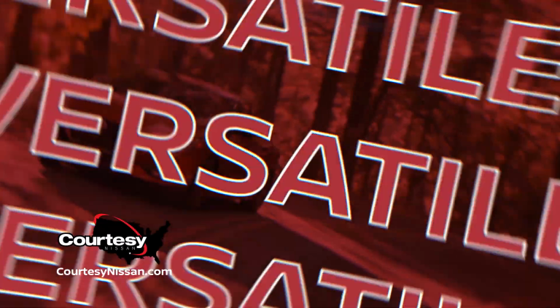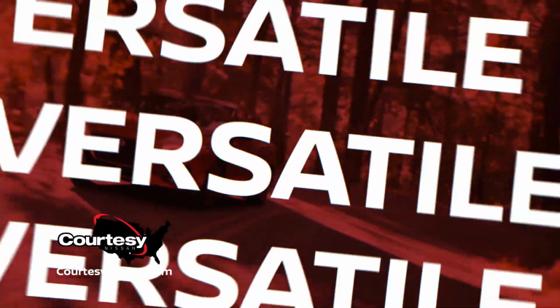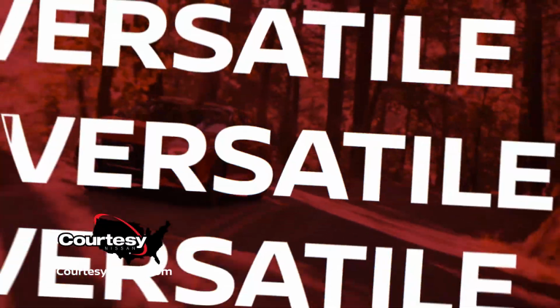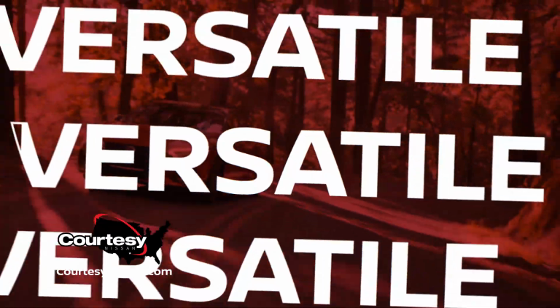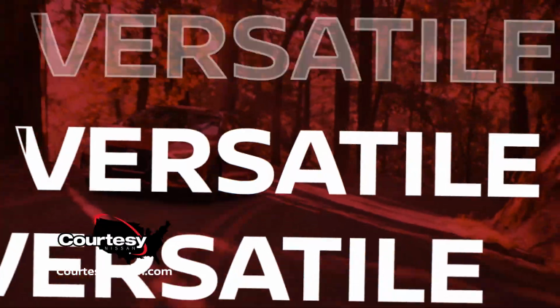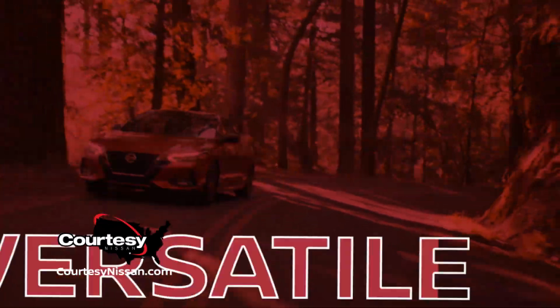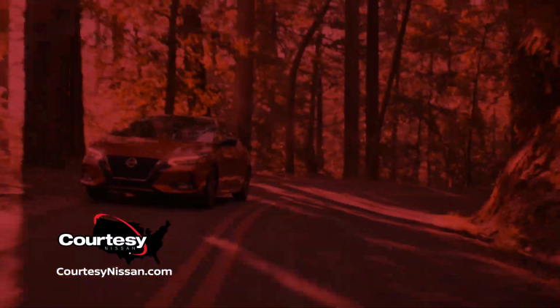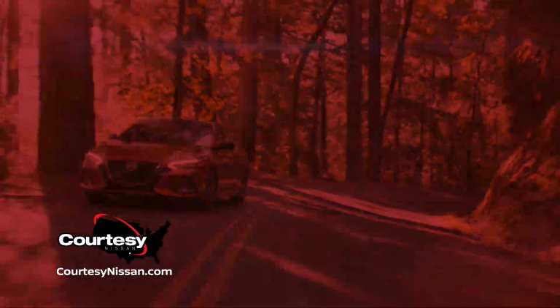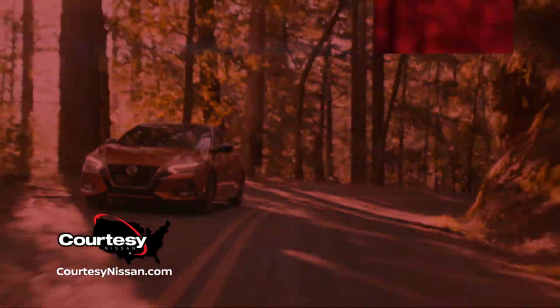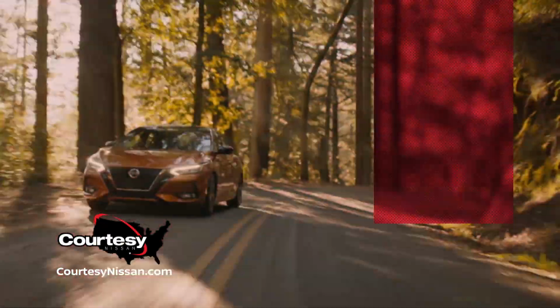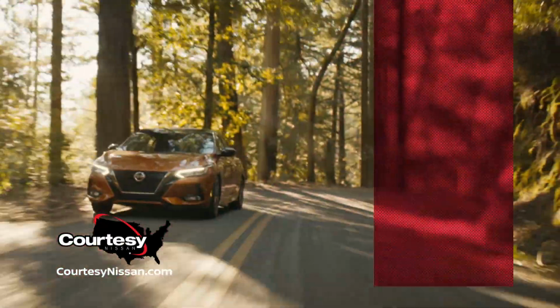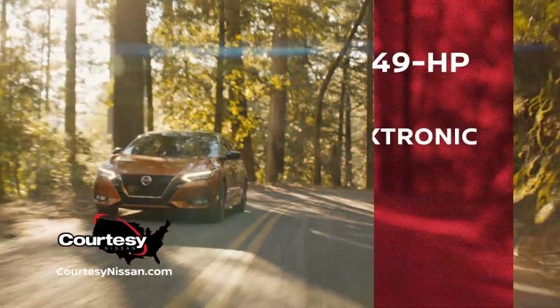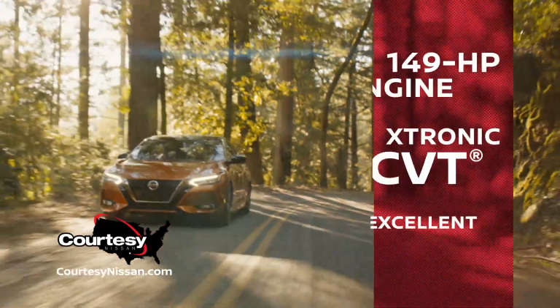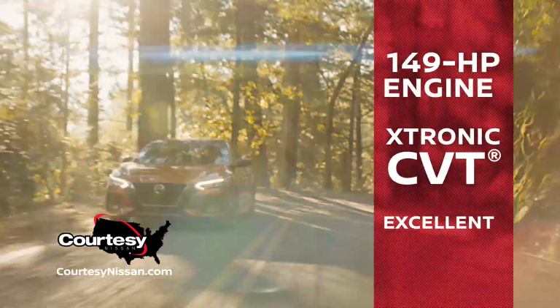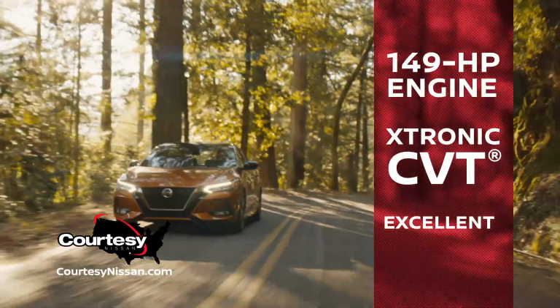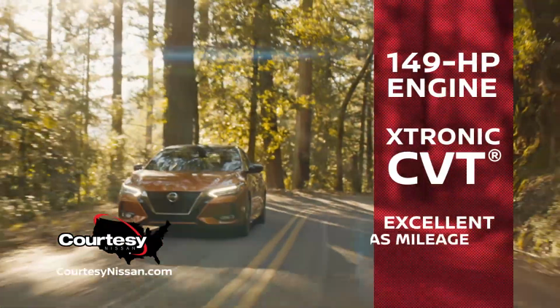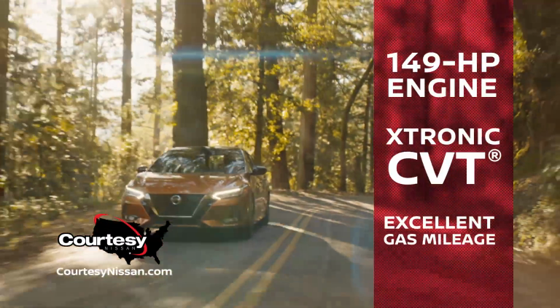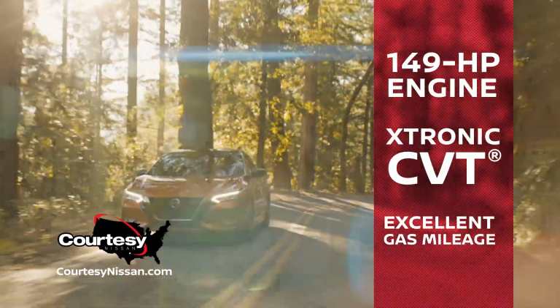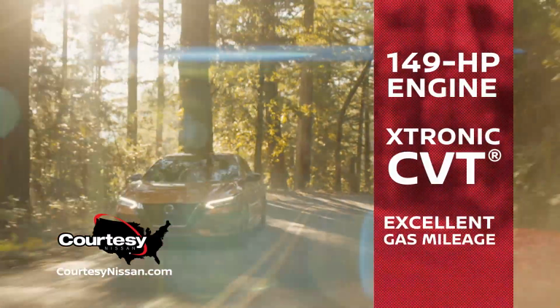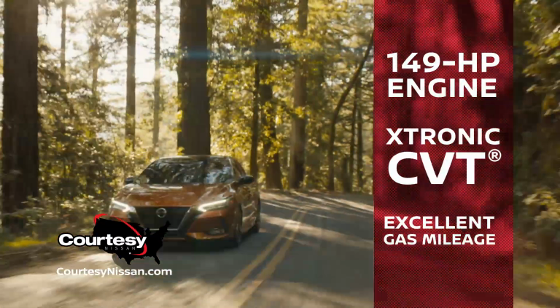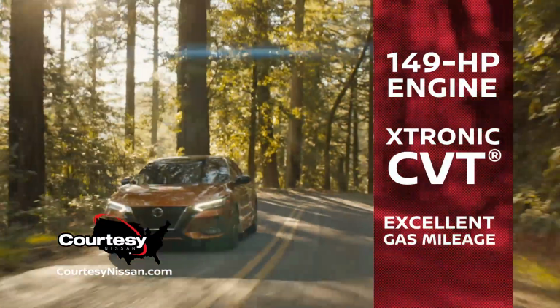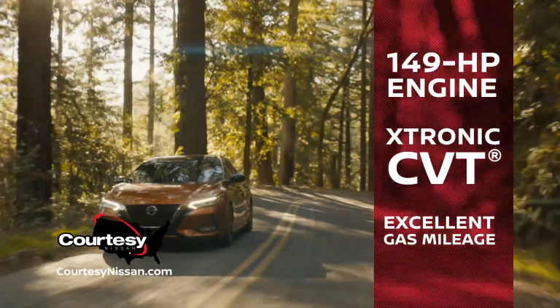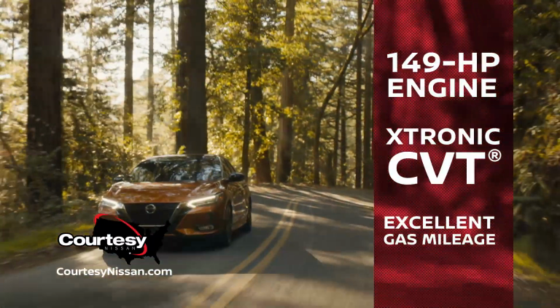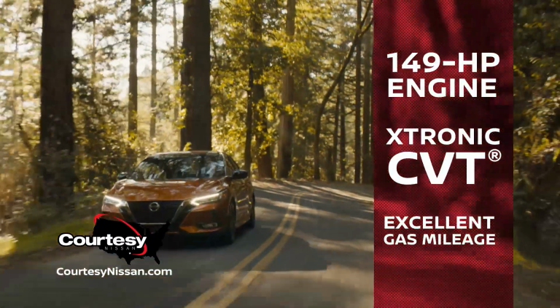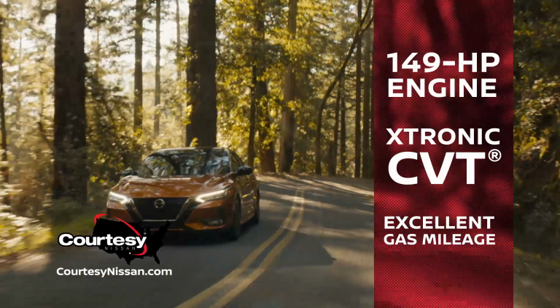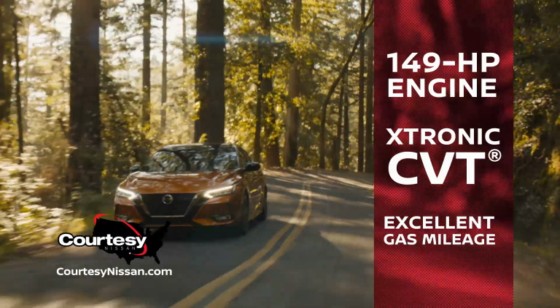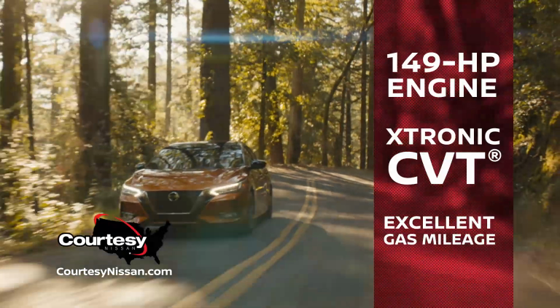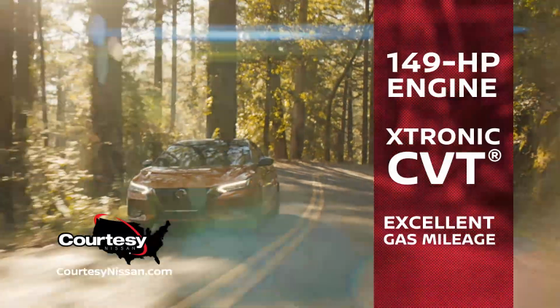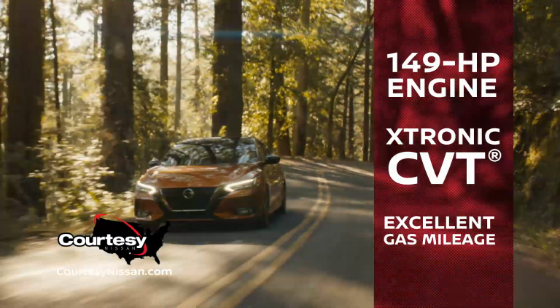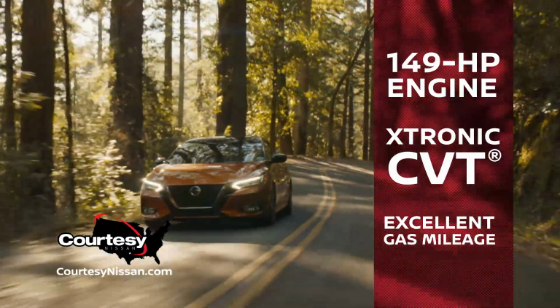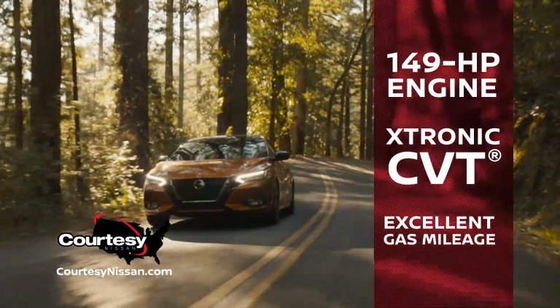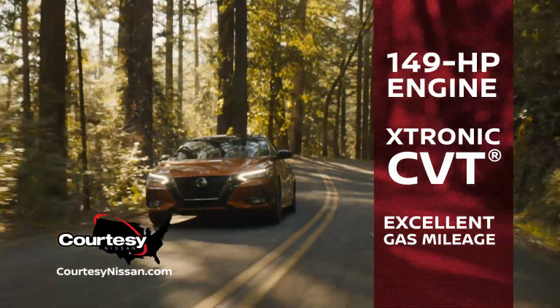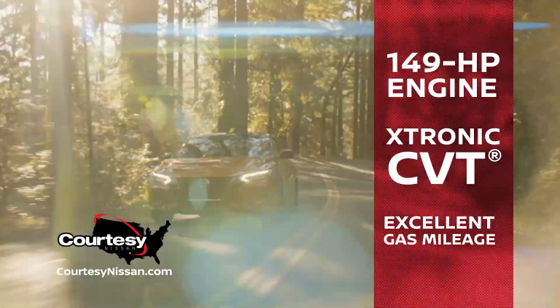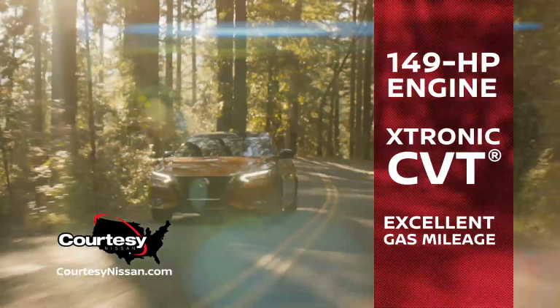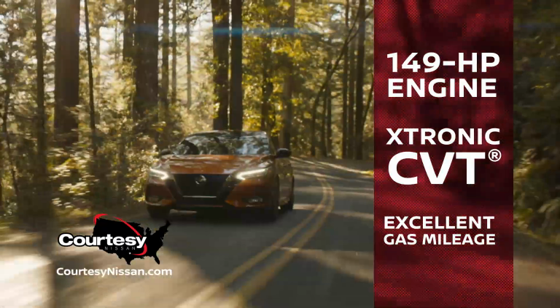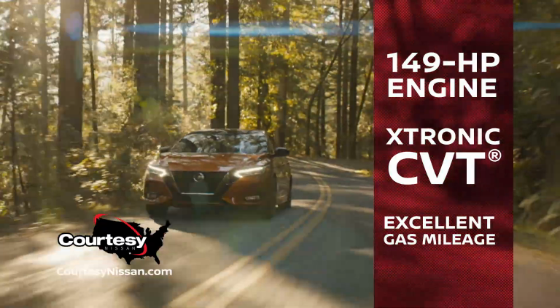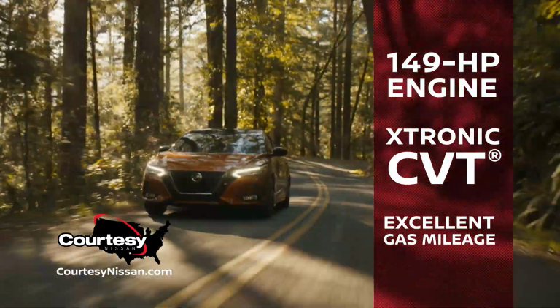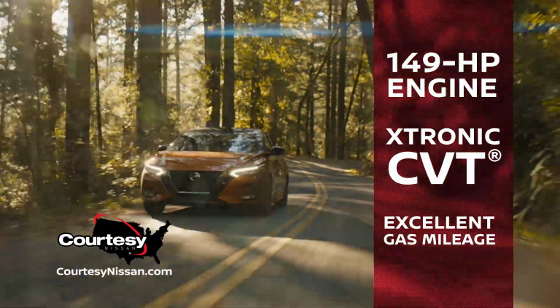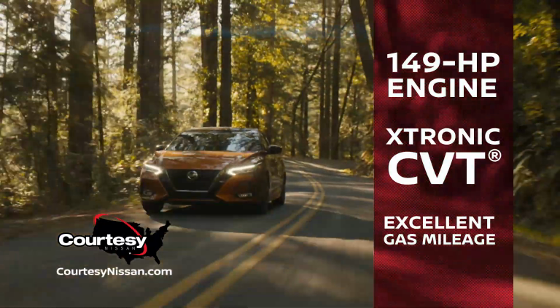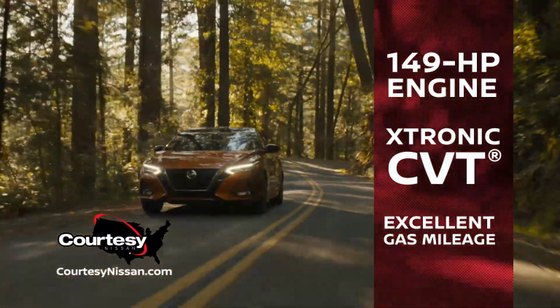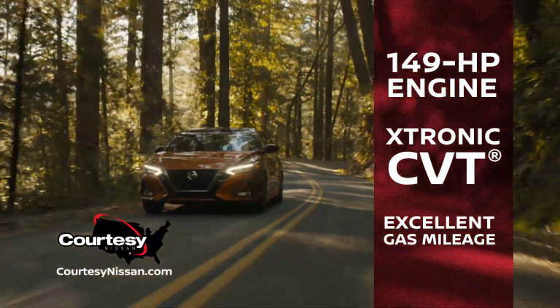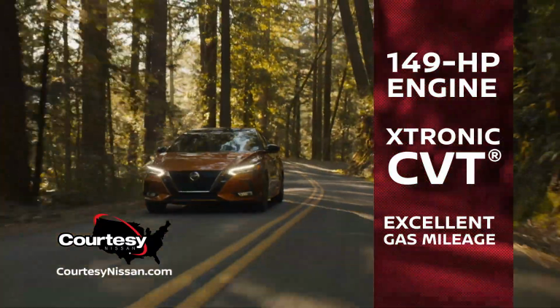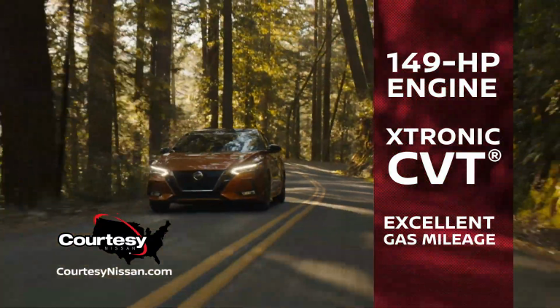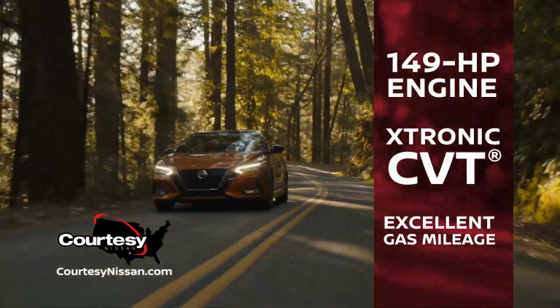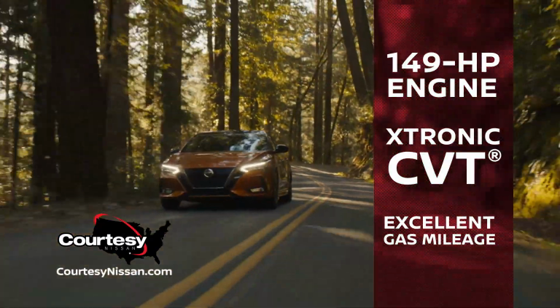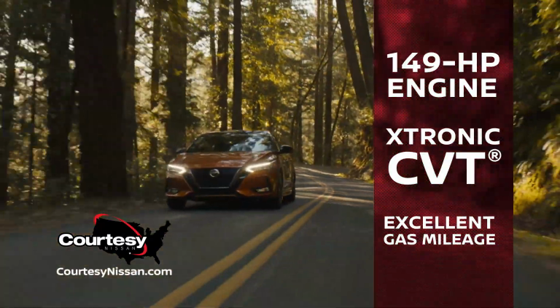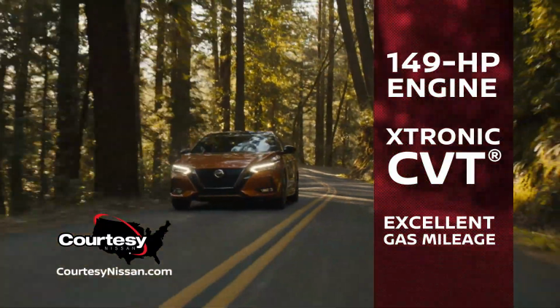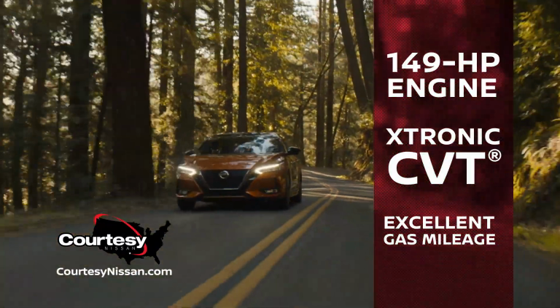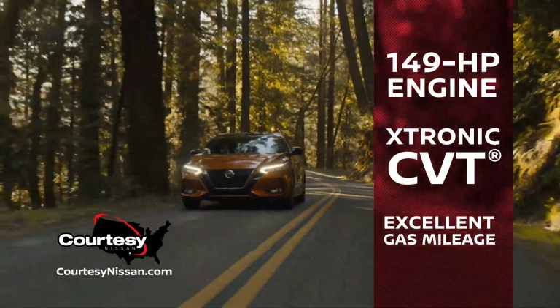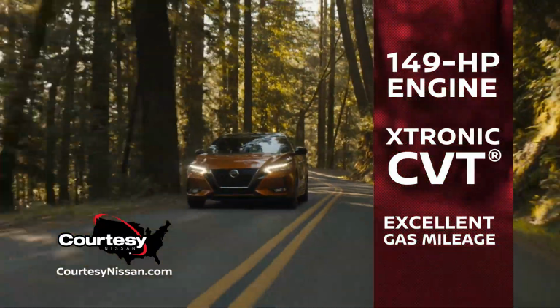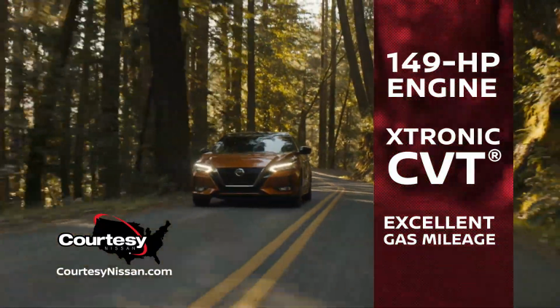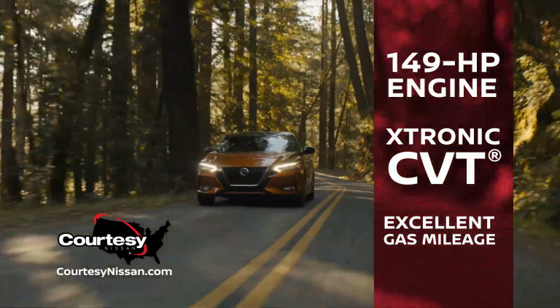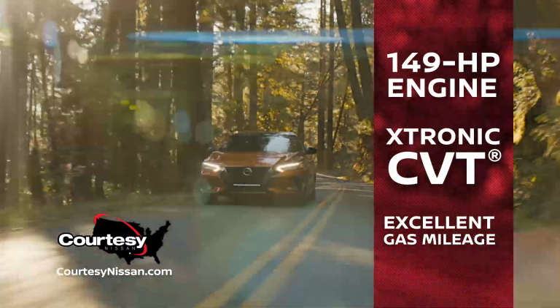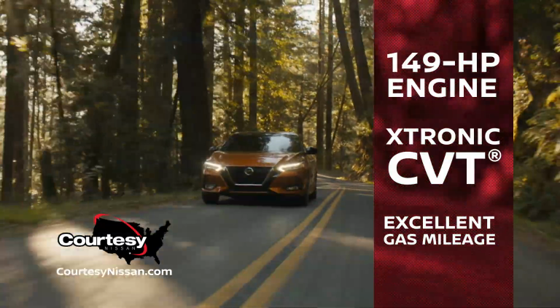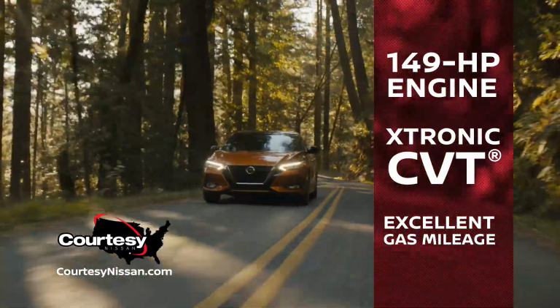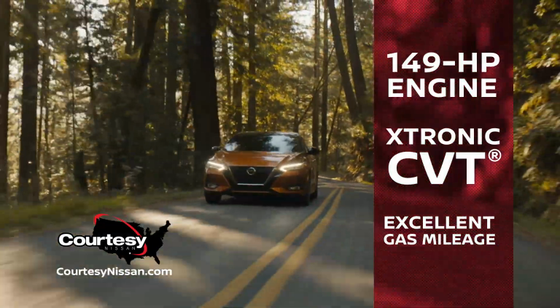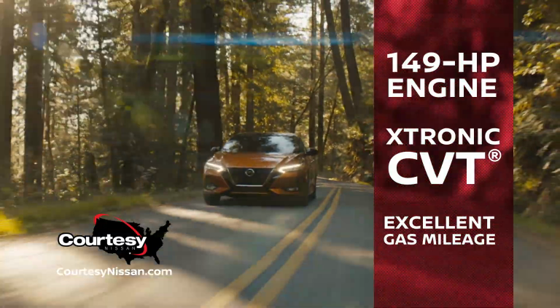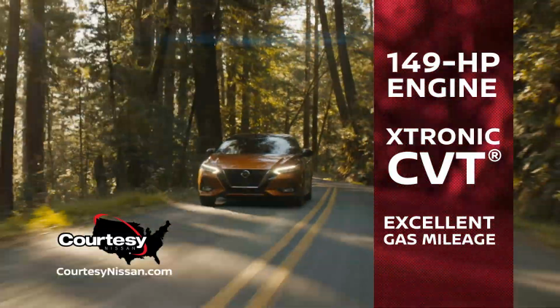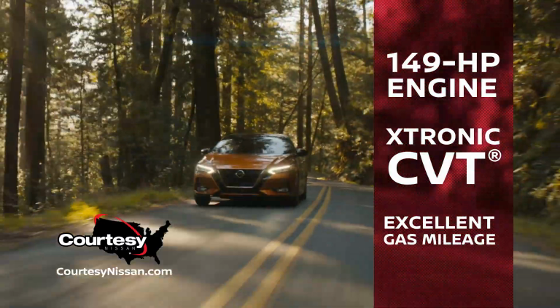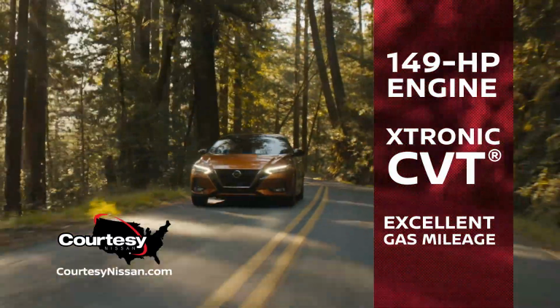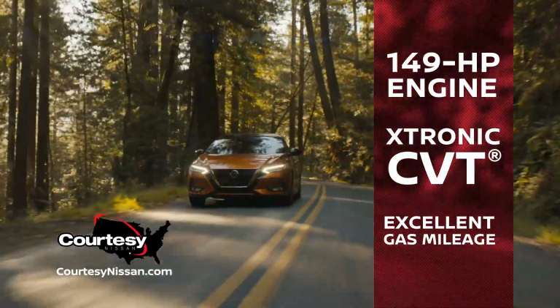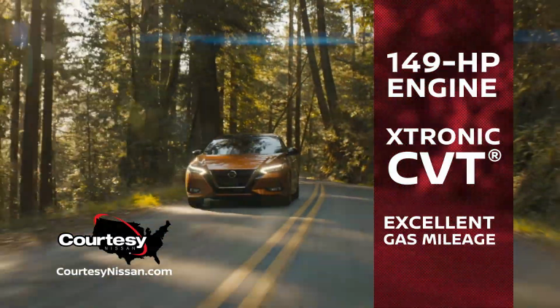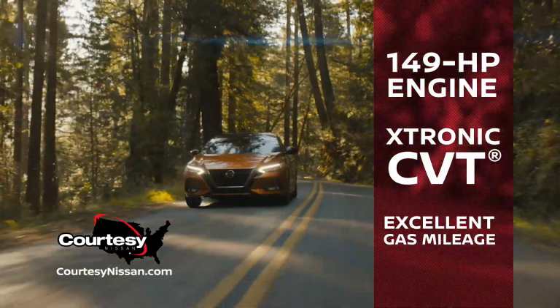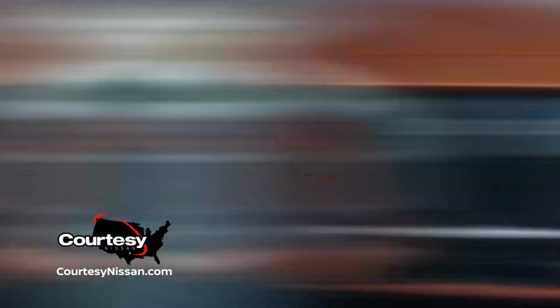Versatile, with a reliable 149 horsepower engine, X-Tronic continuously variable transmission, and excellent gas mileage.